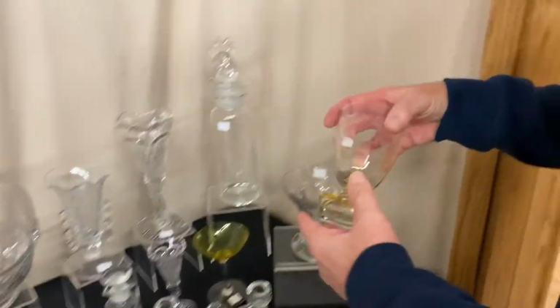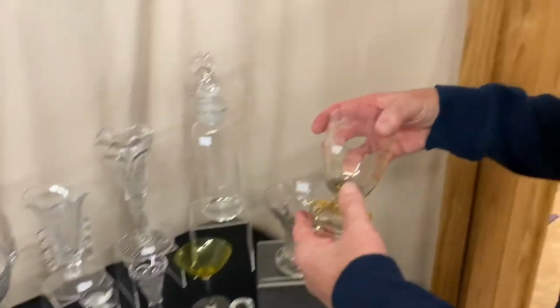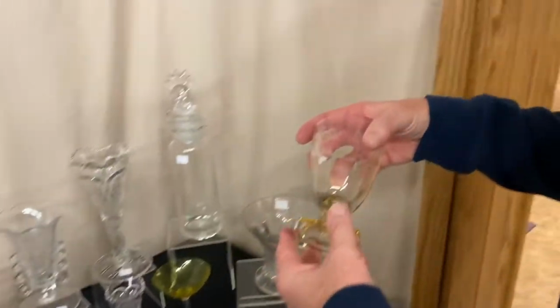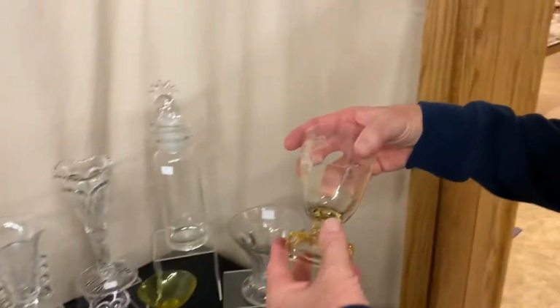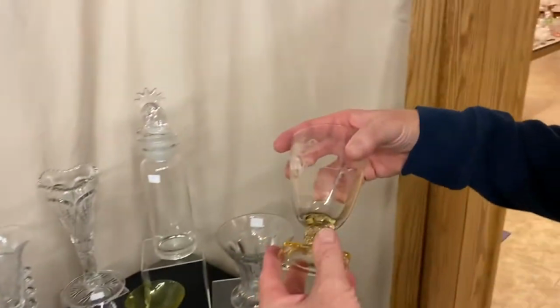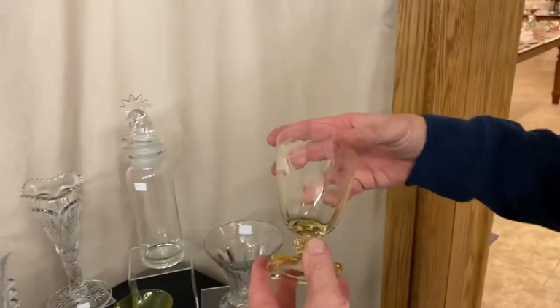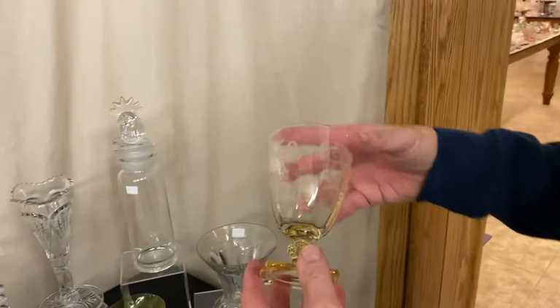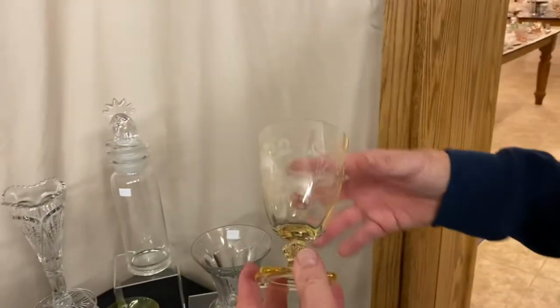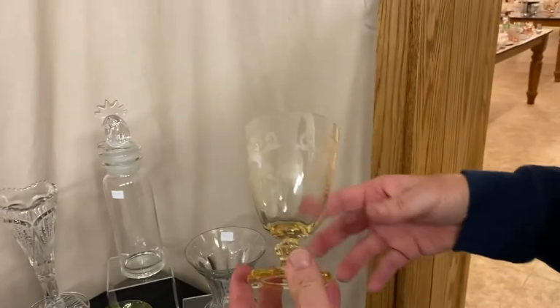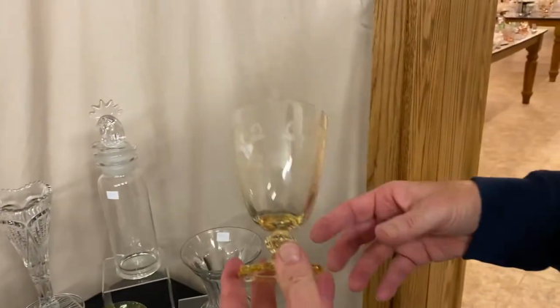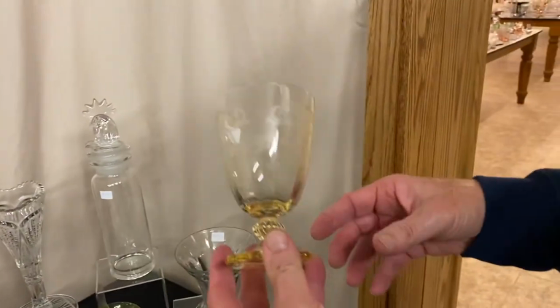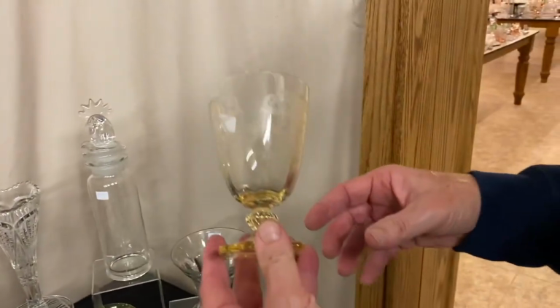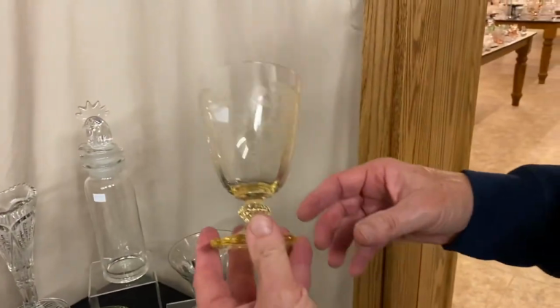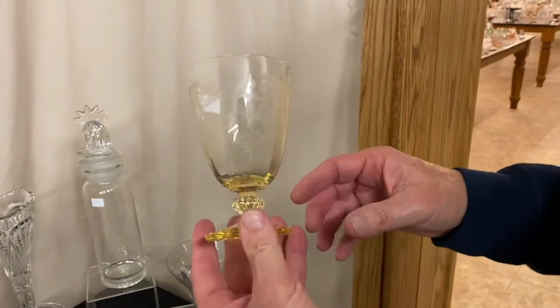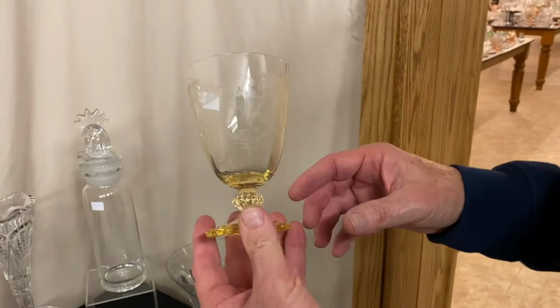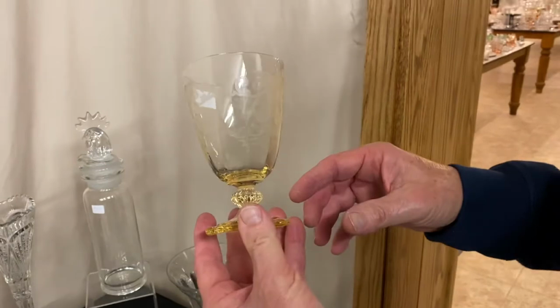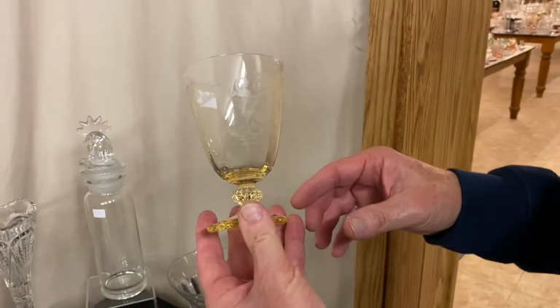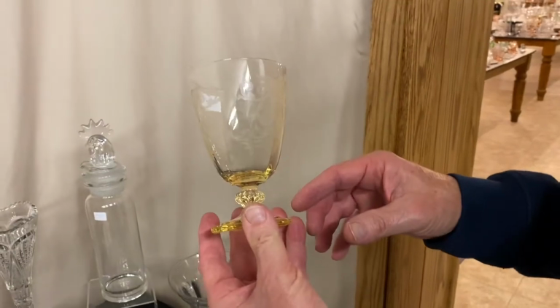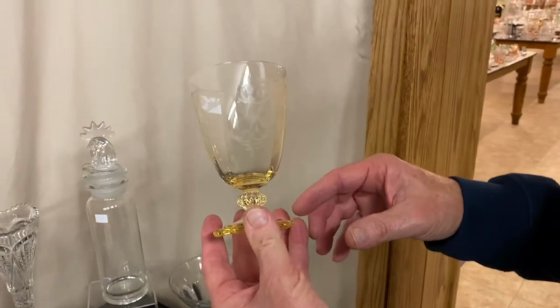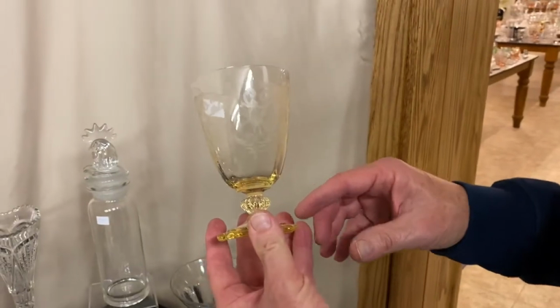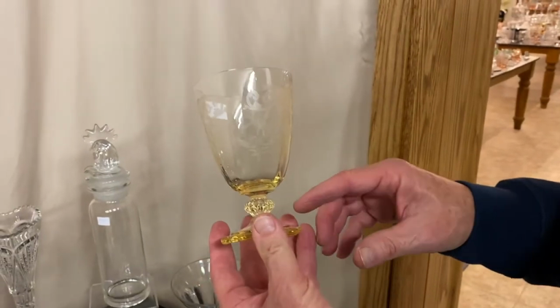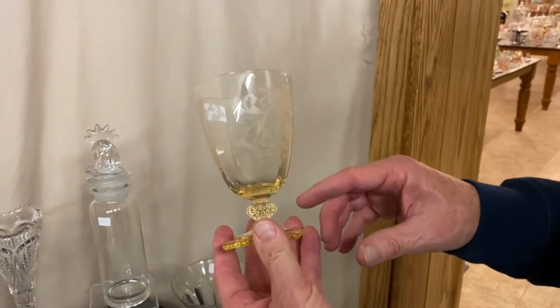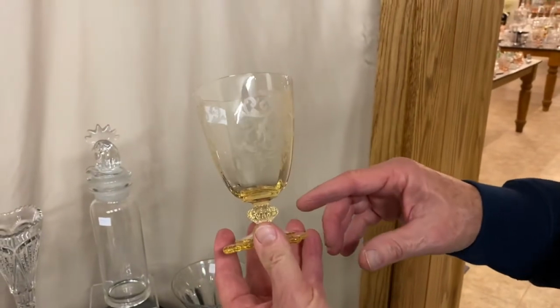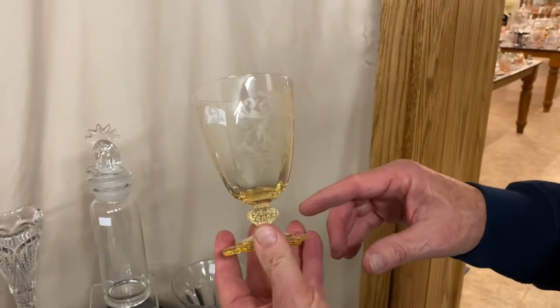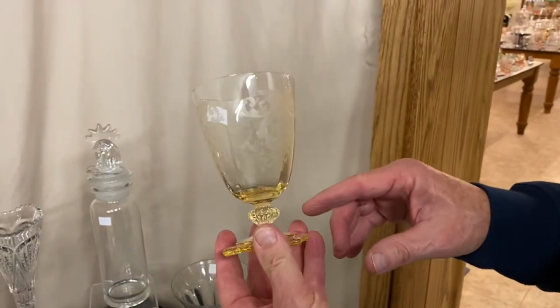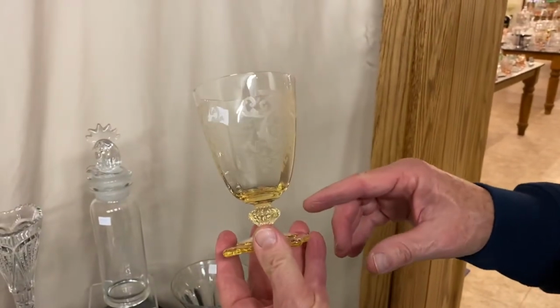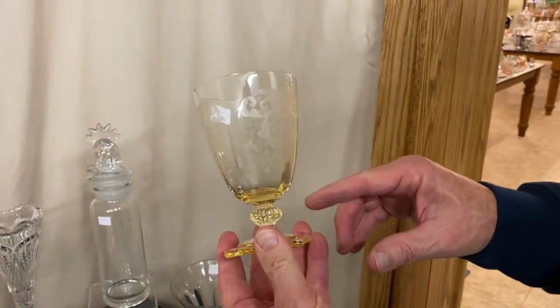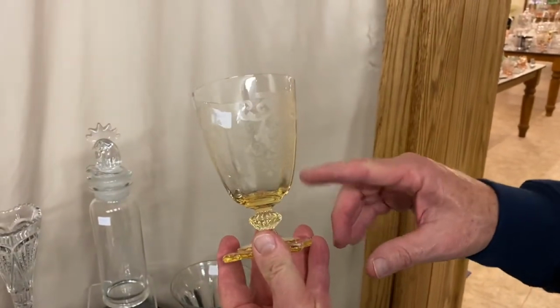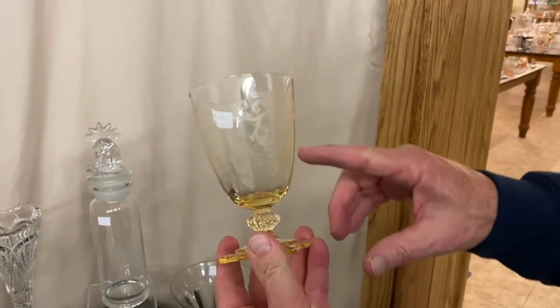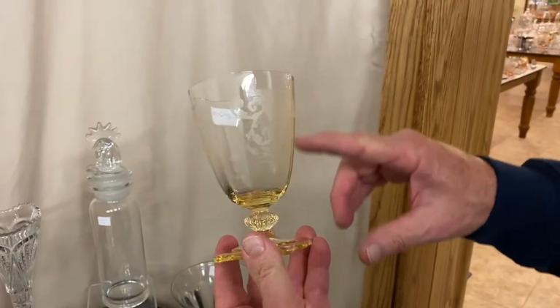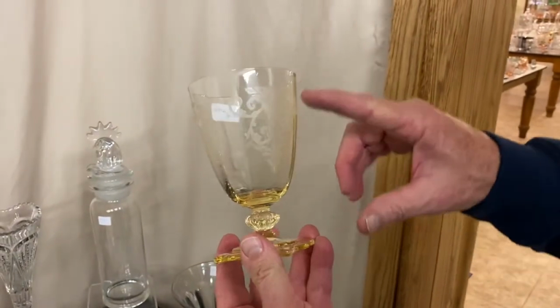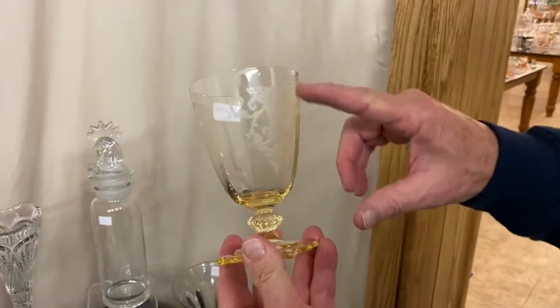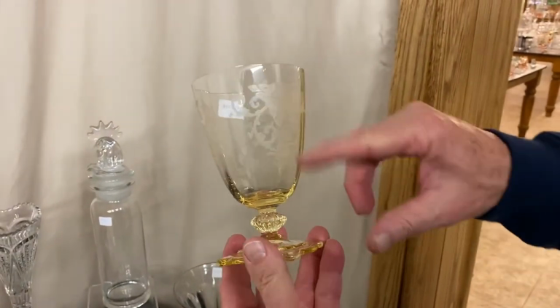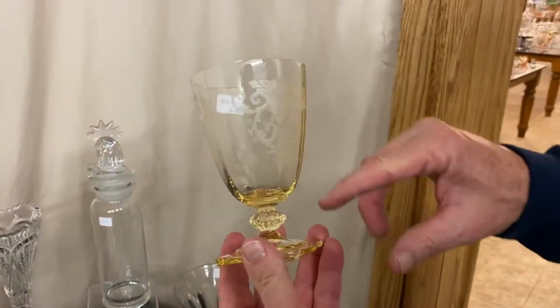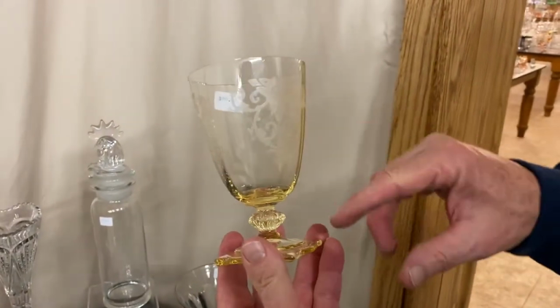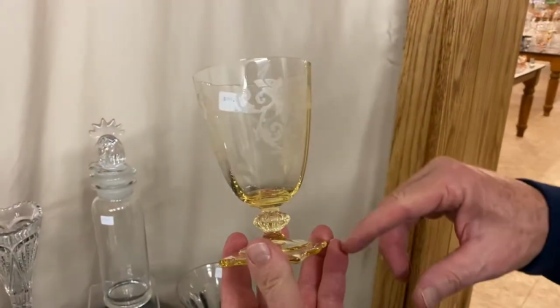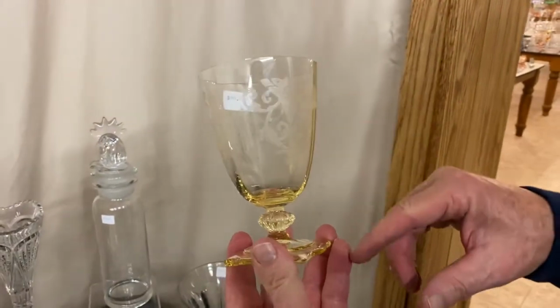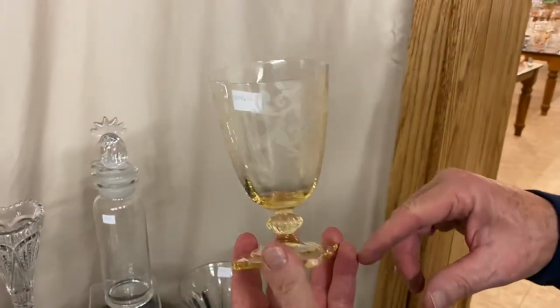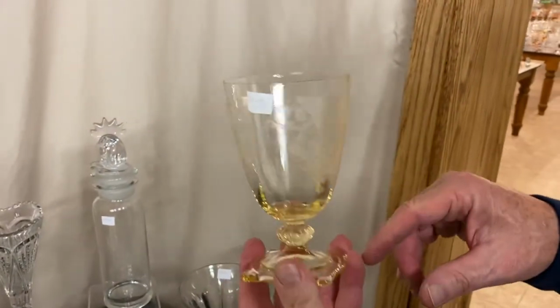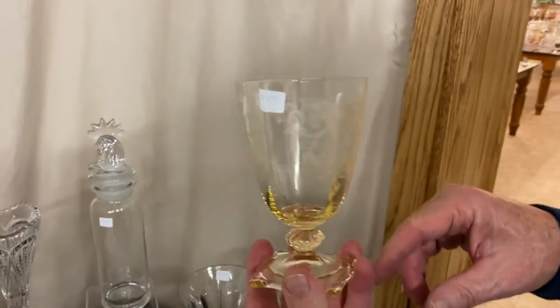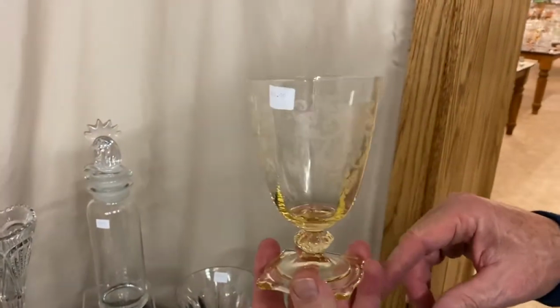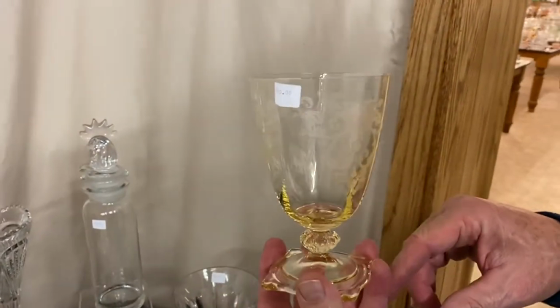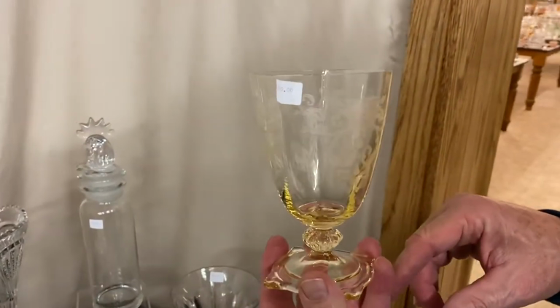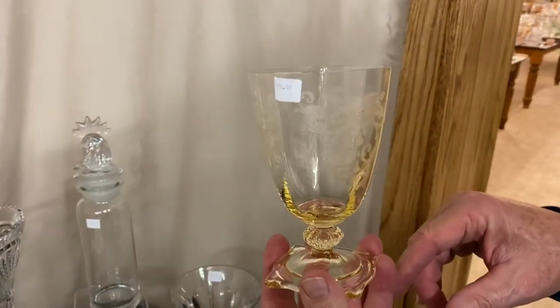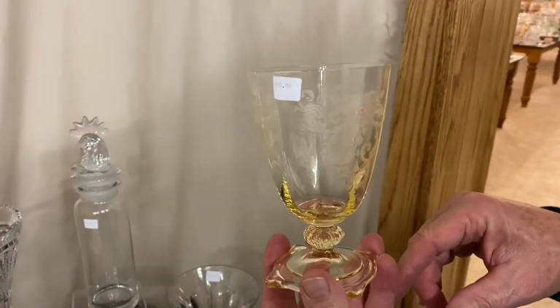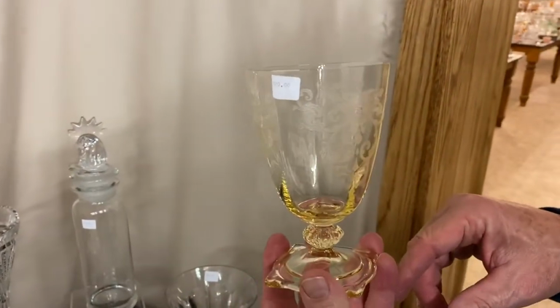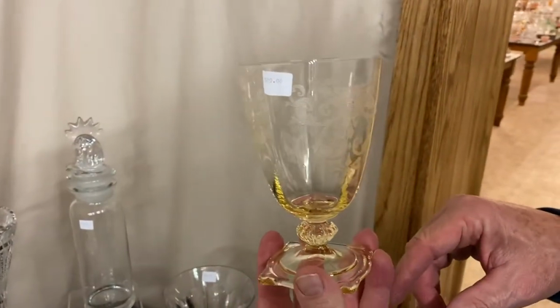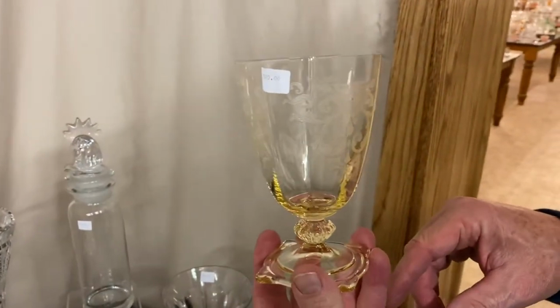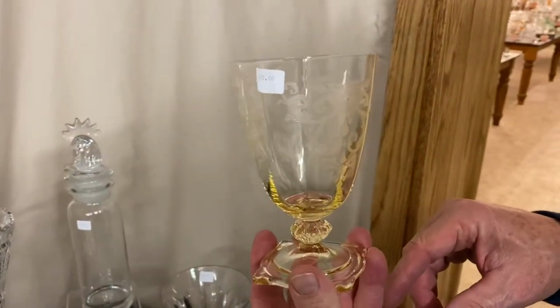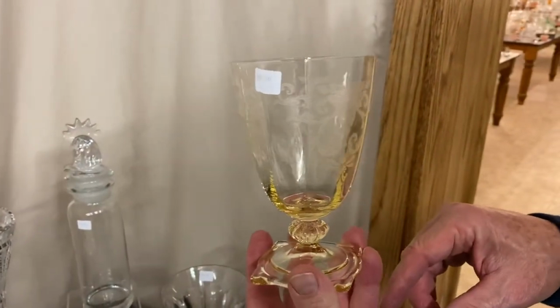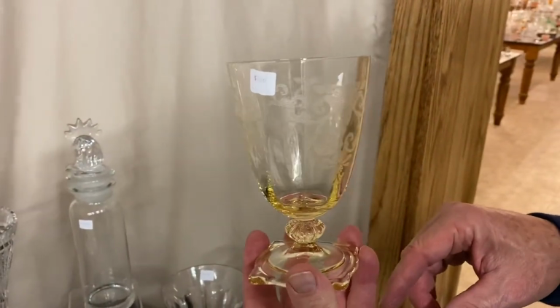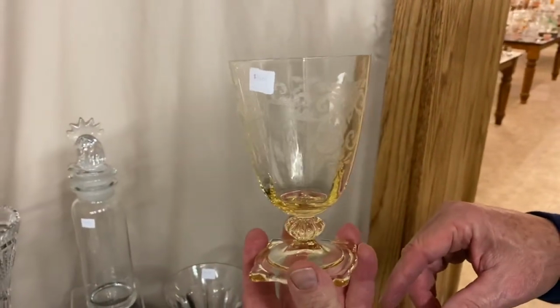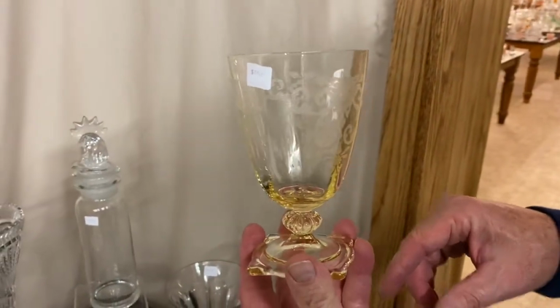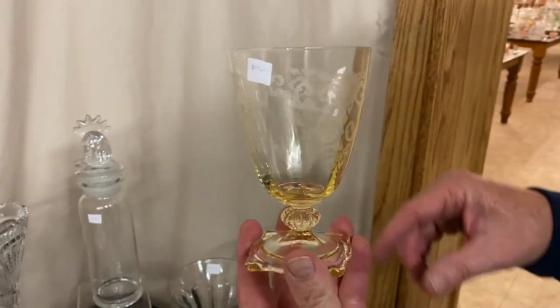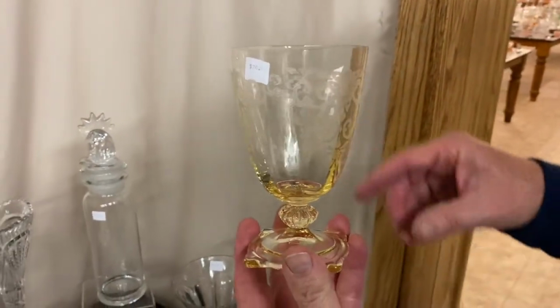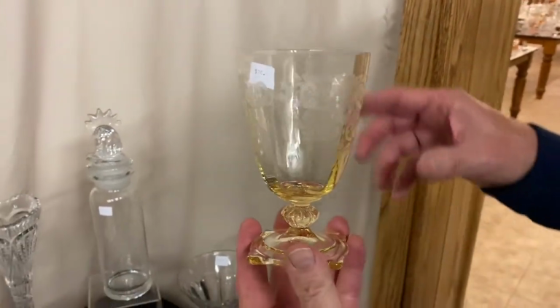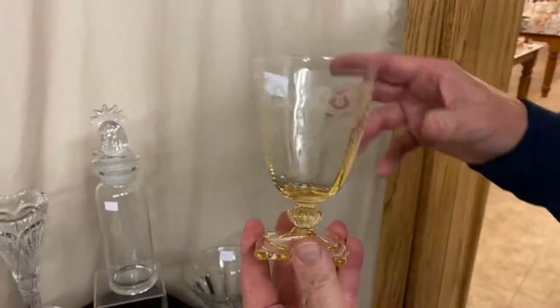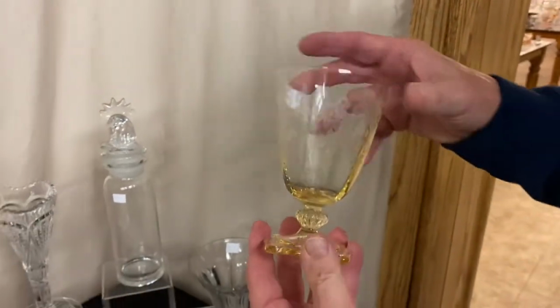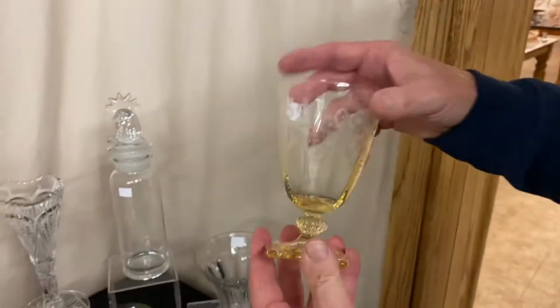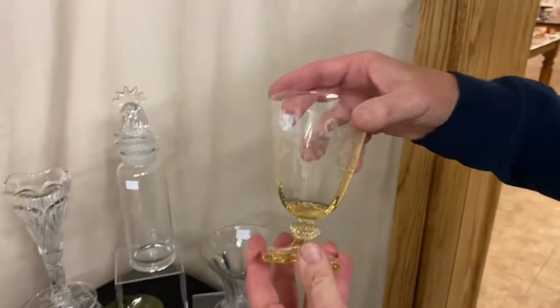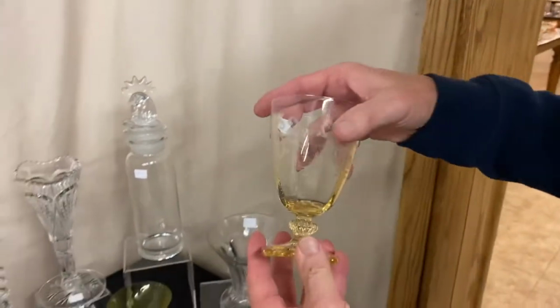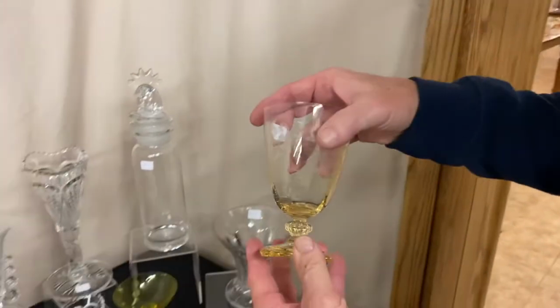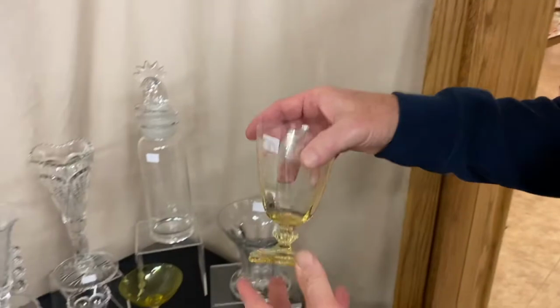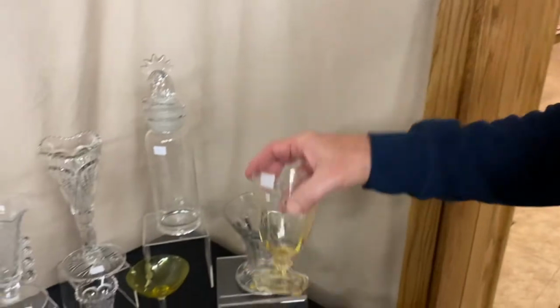Carcassonne Sahara Goblet Low Foot with Oak Colony Etch, and it's priced $20 before the discount.